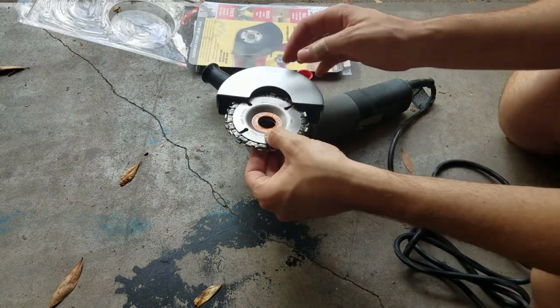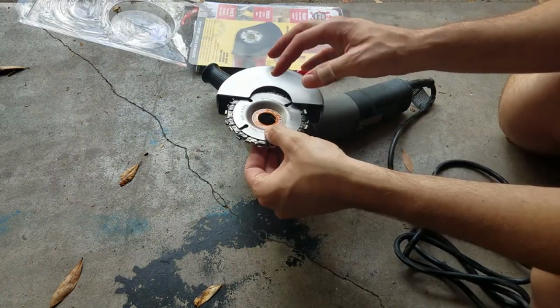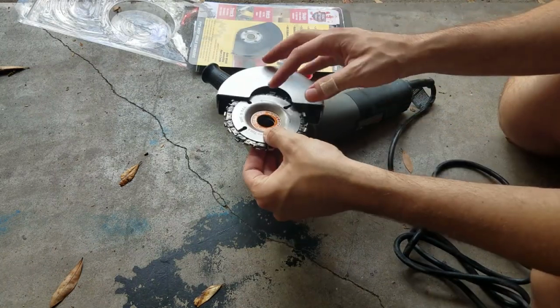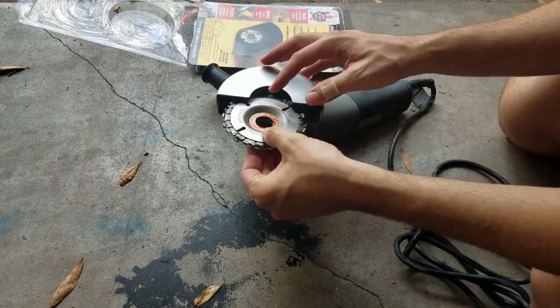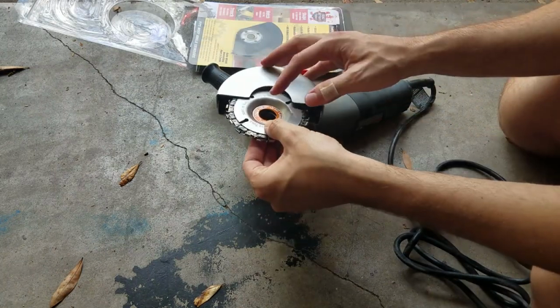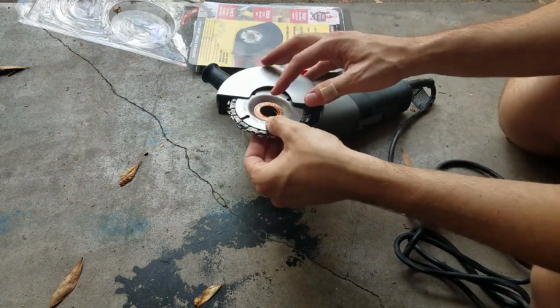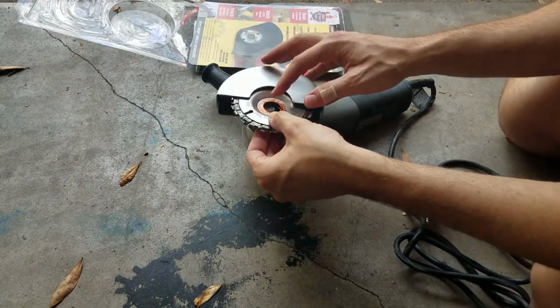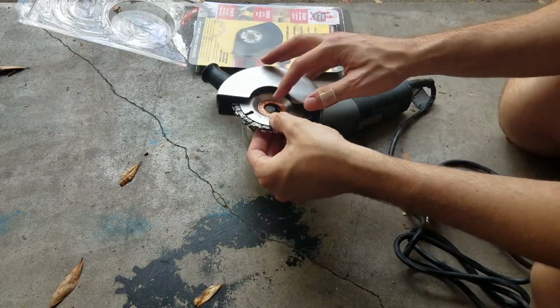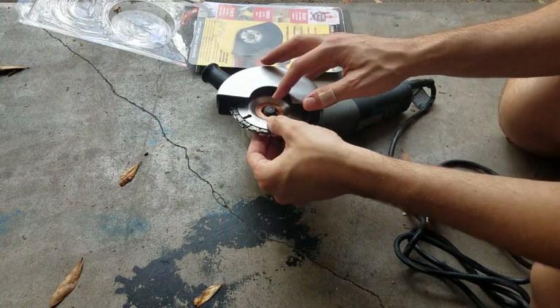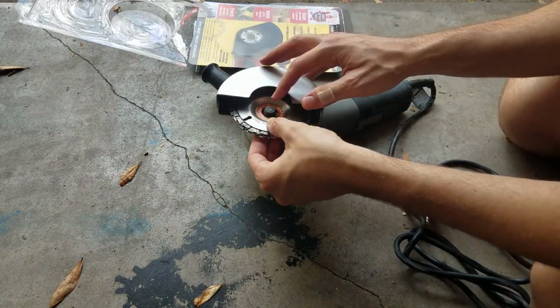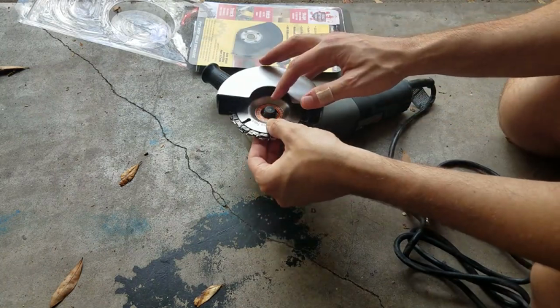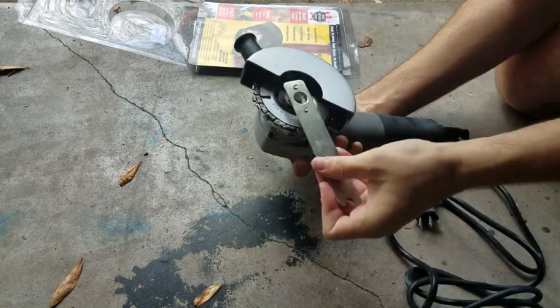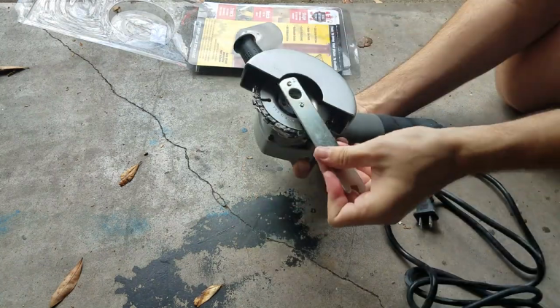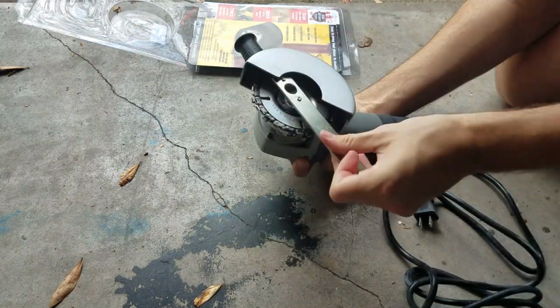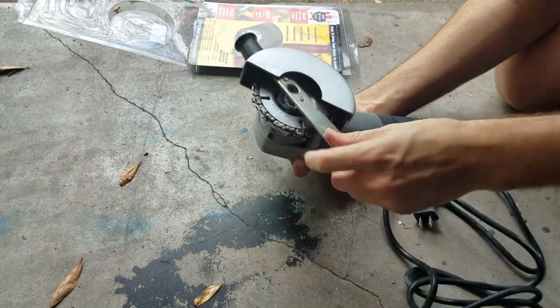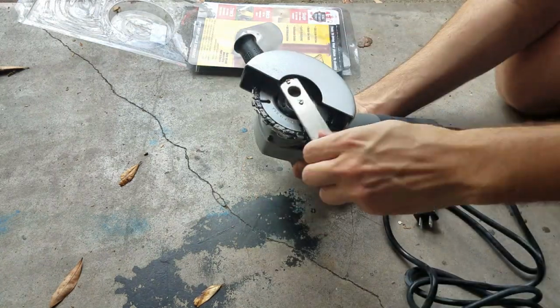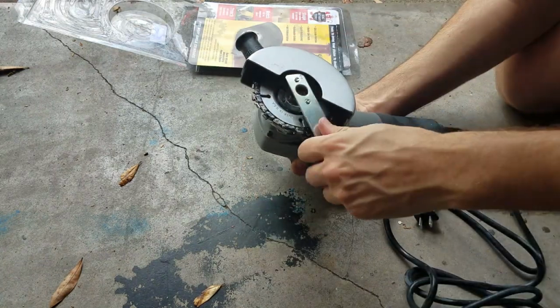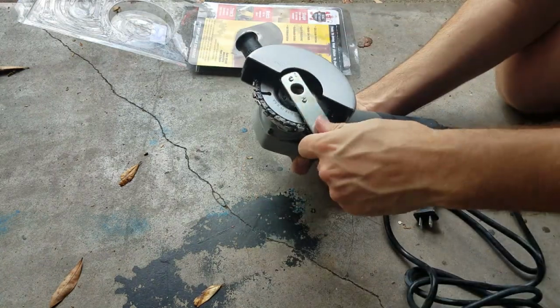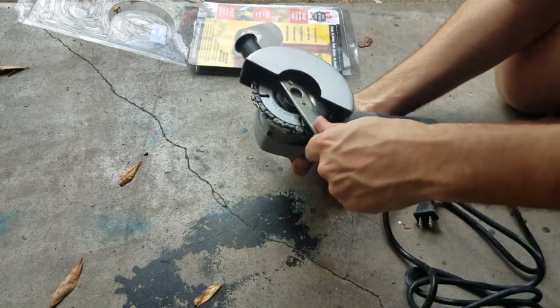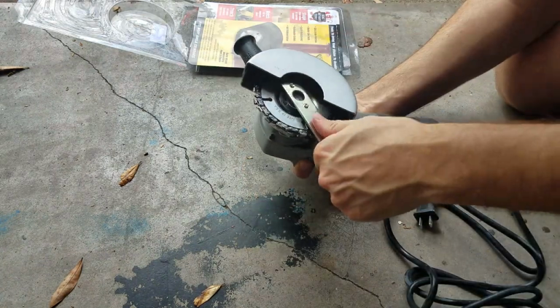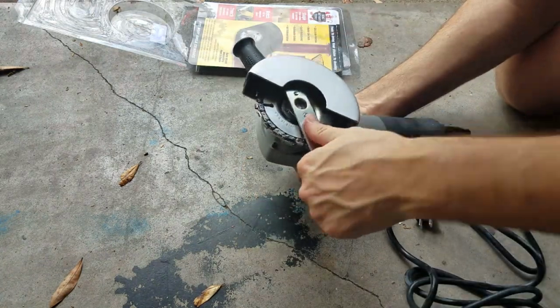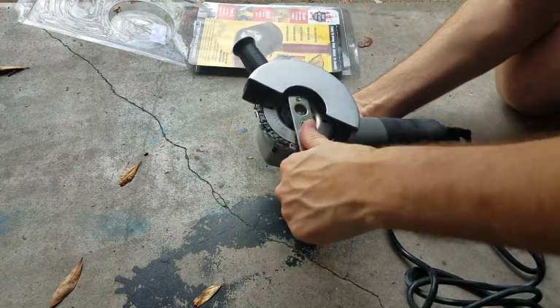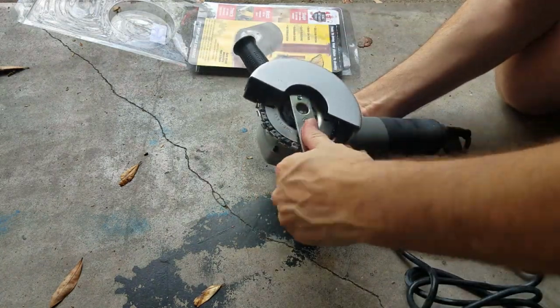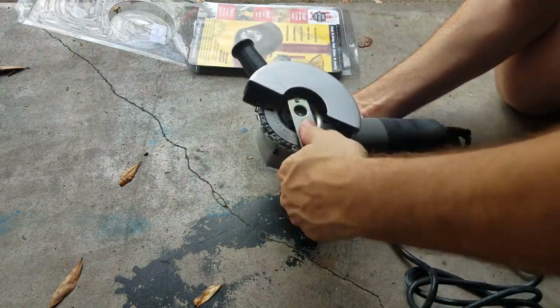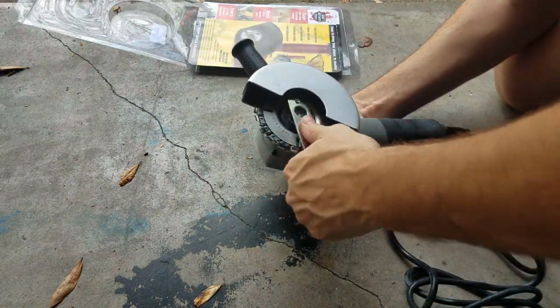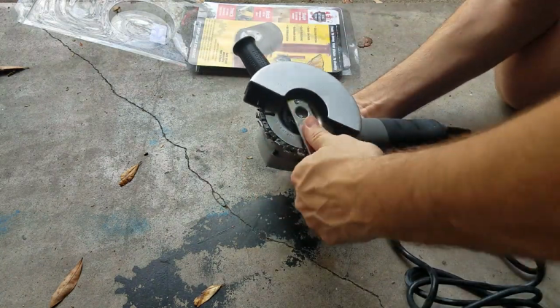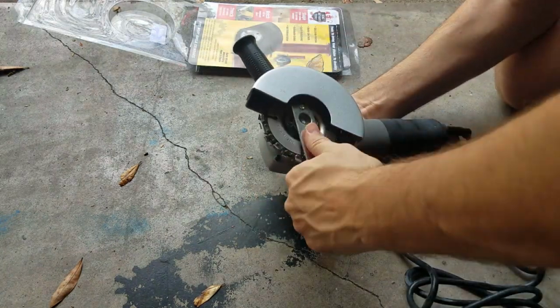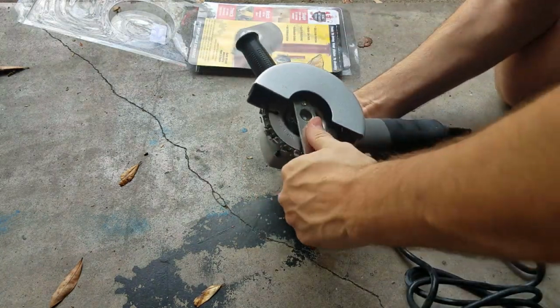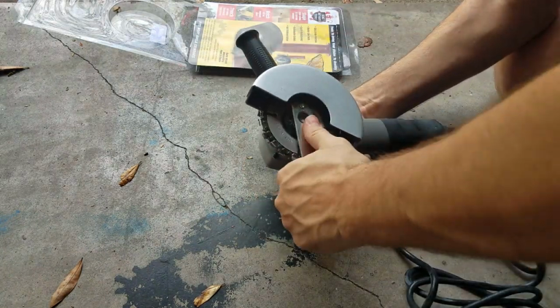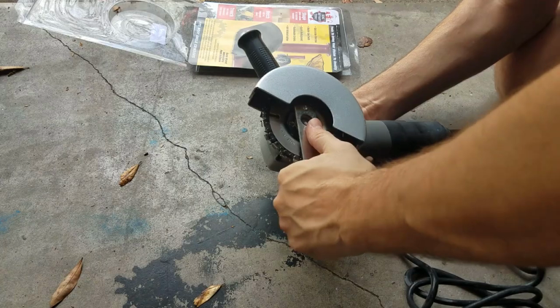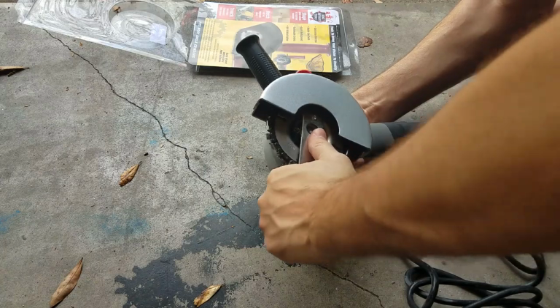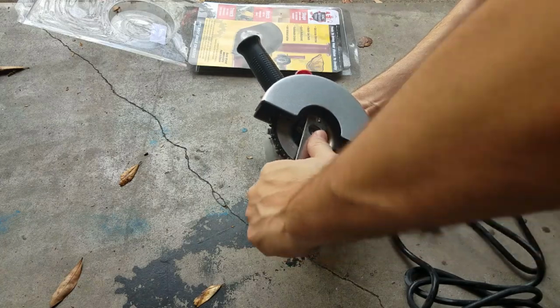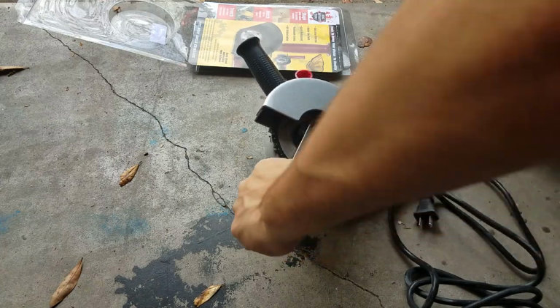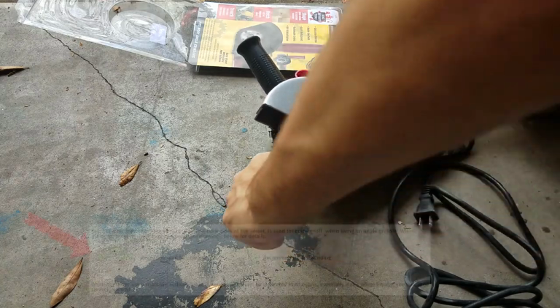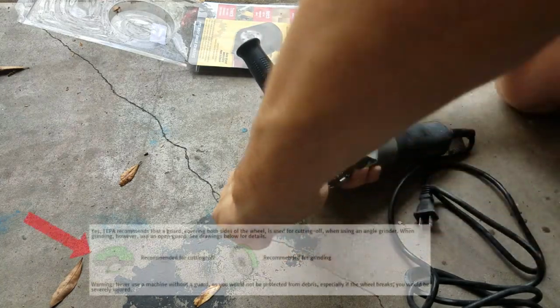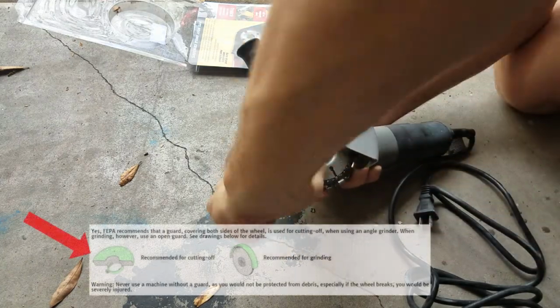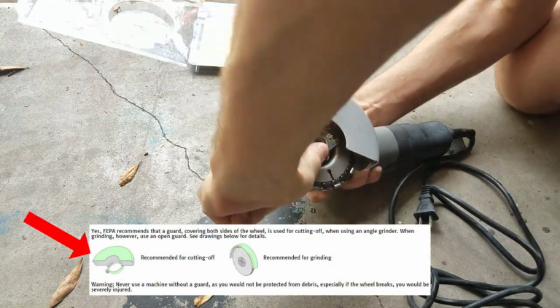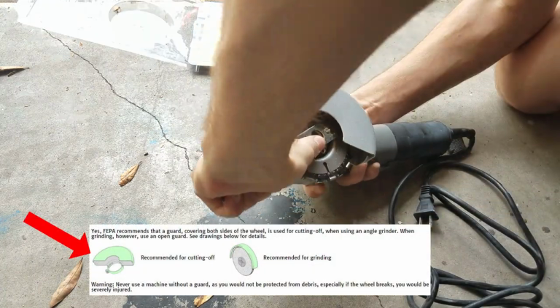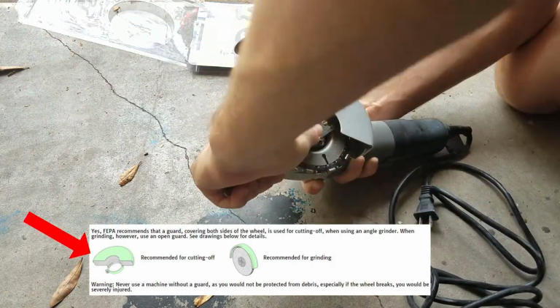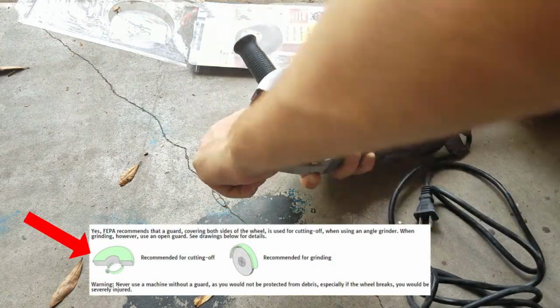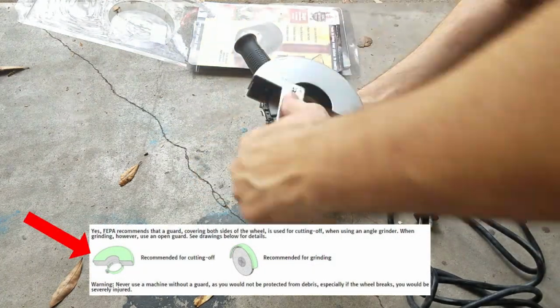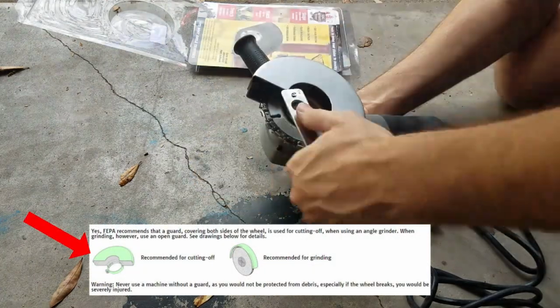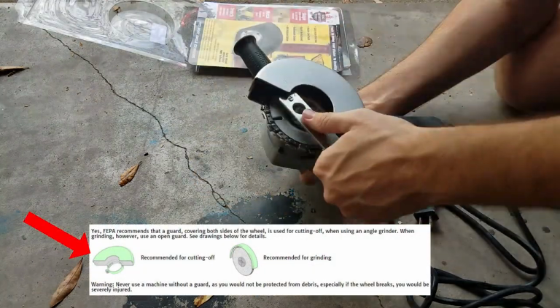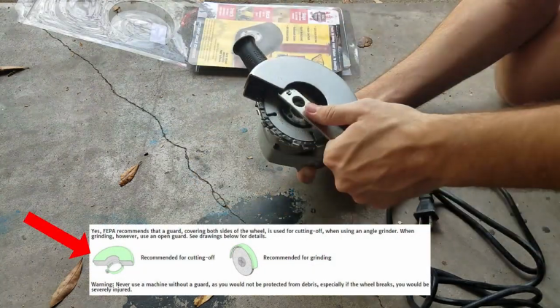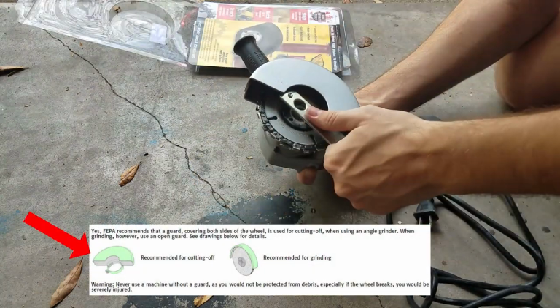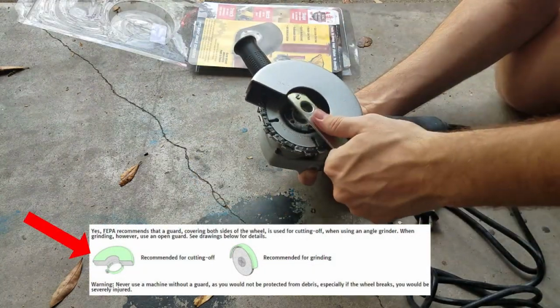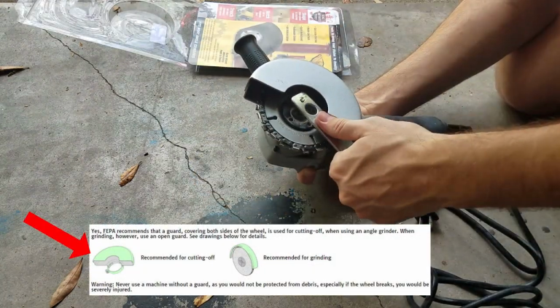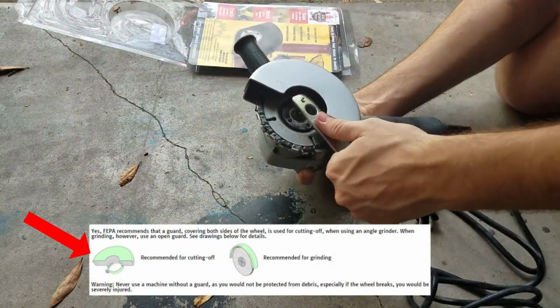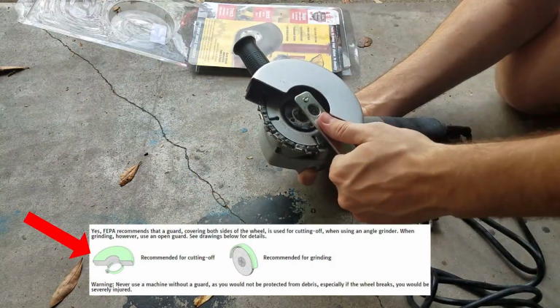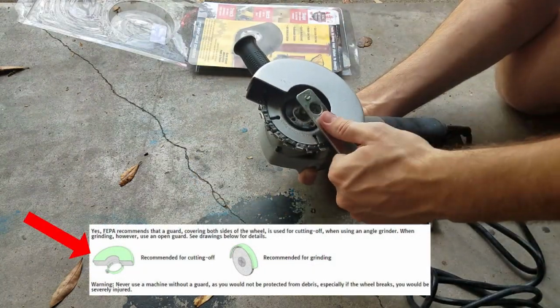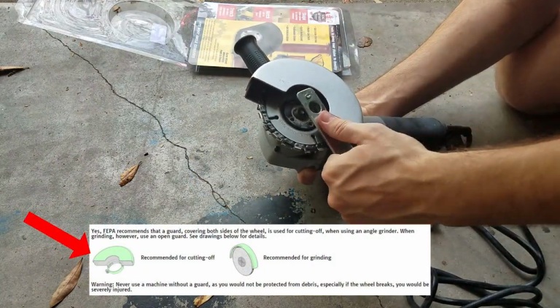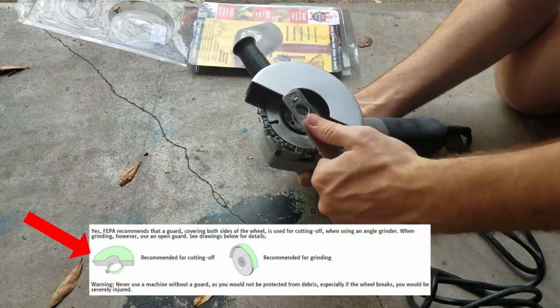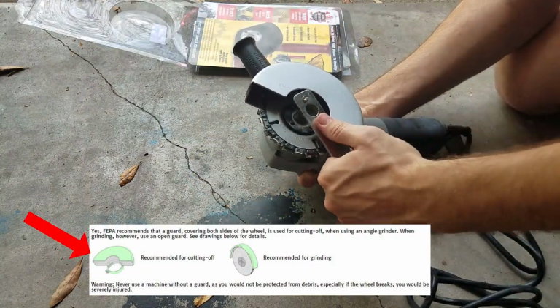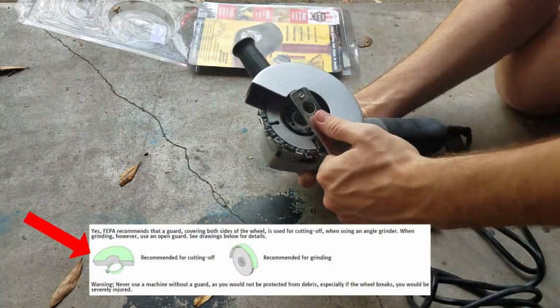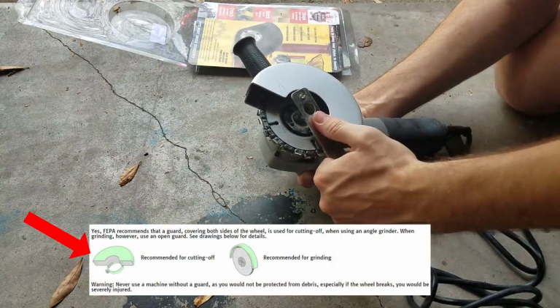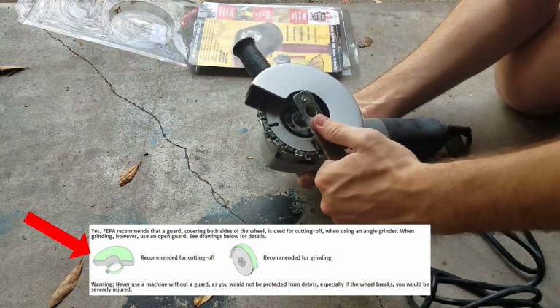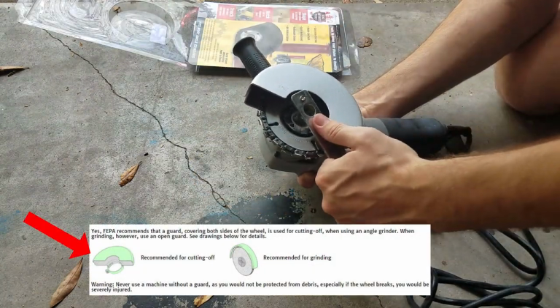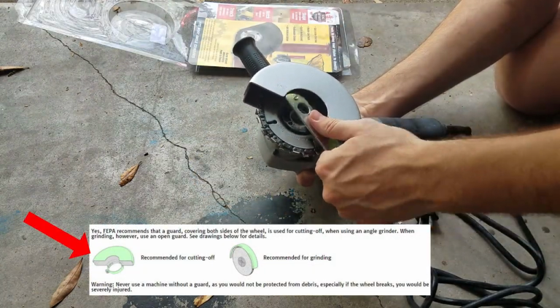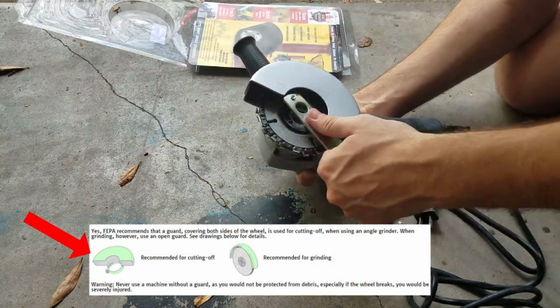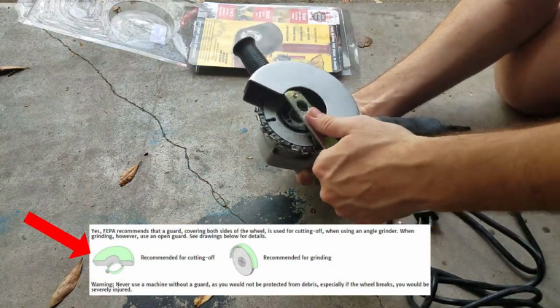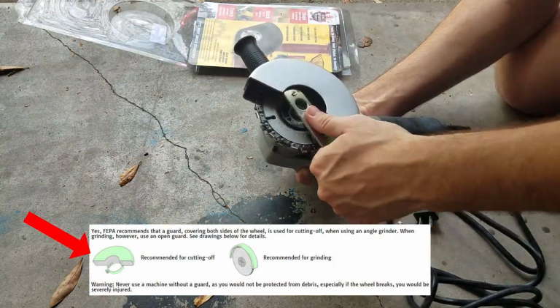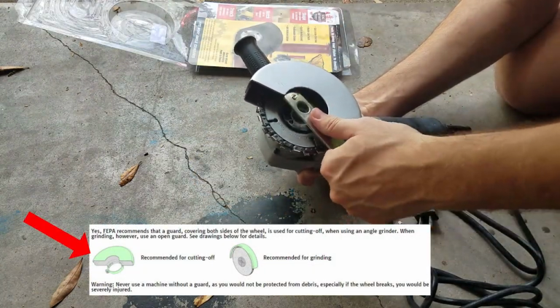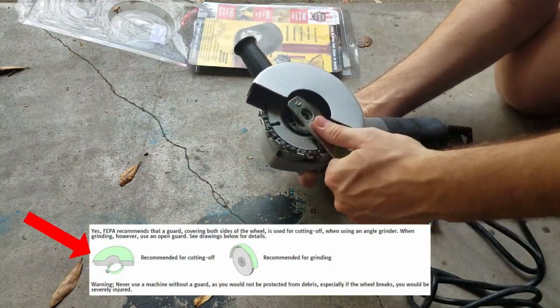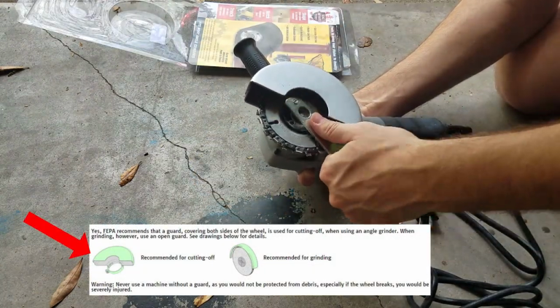I went ahead and installed it on my Porter Cable angle grinder. I opted to use the cutoff guard with this instead of the grinding guard, in case the chain would snap or something crazy.